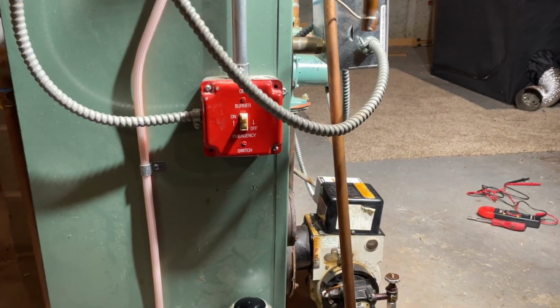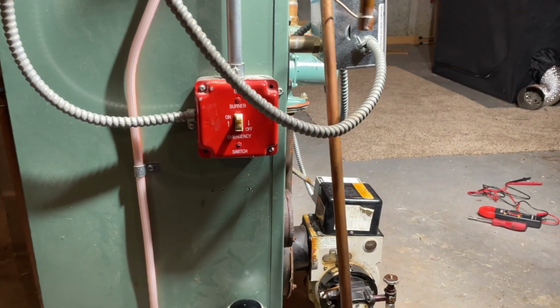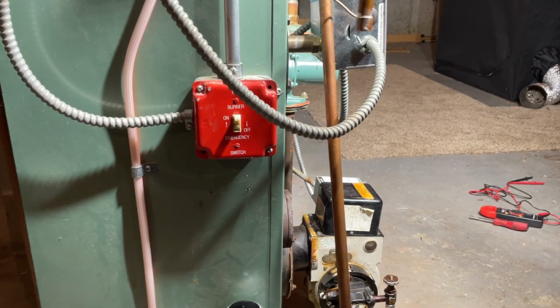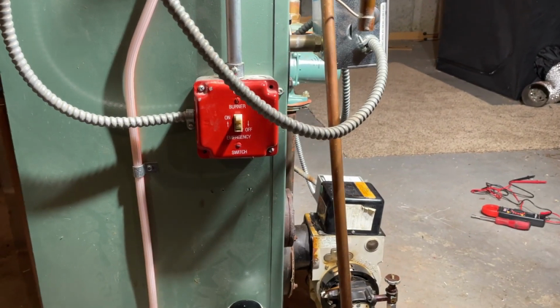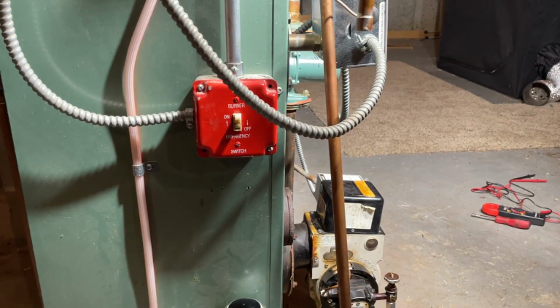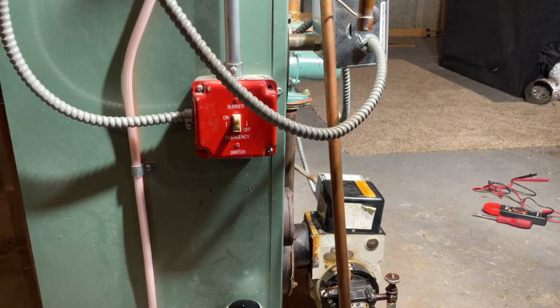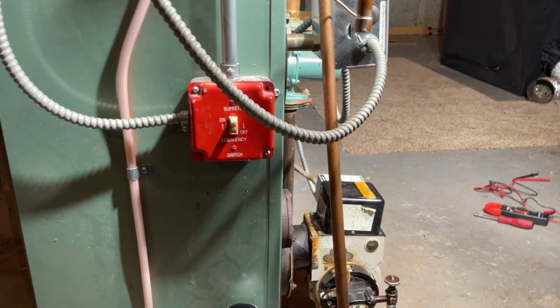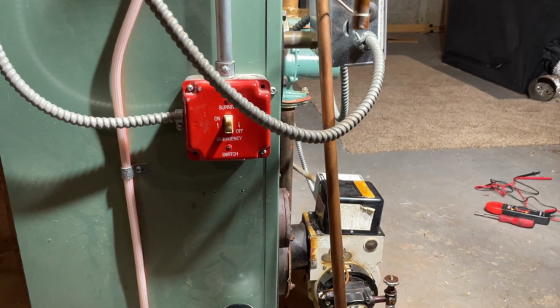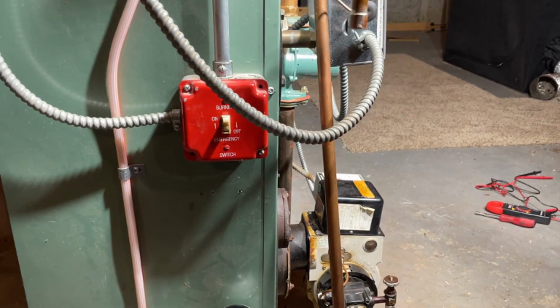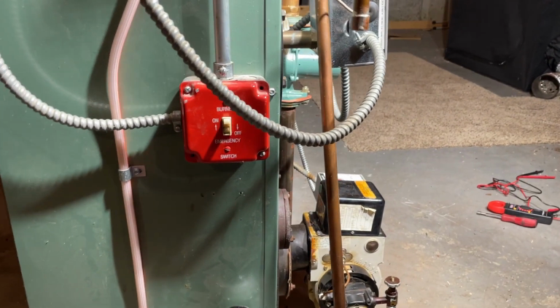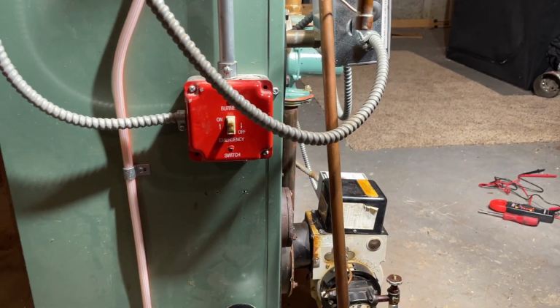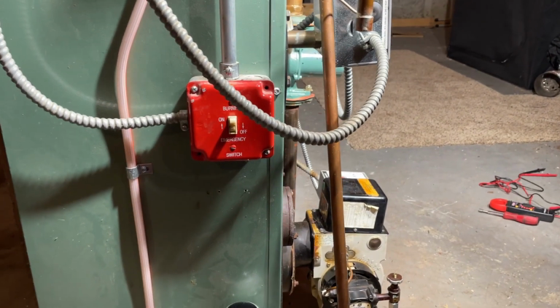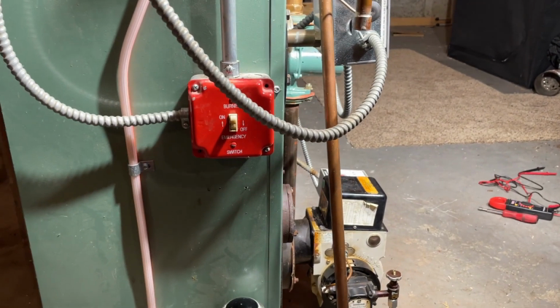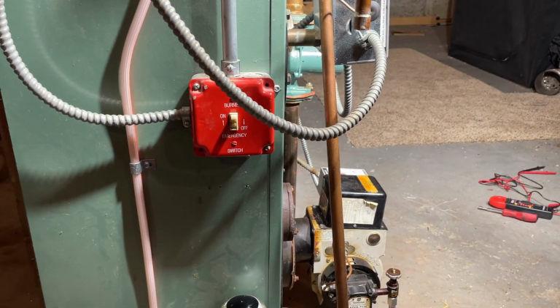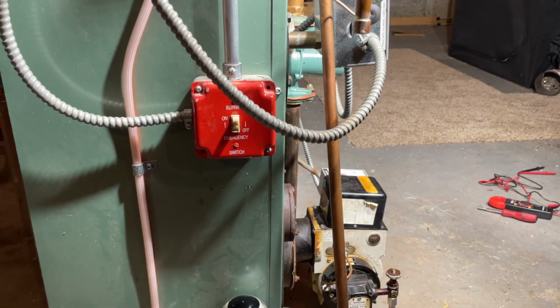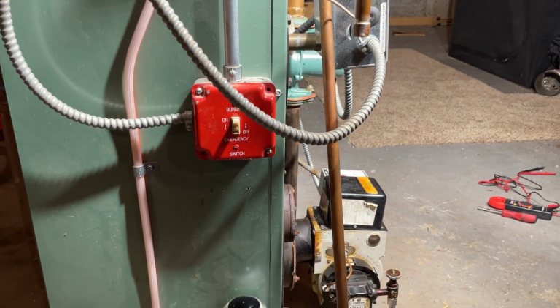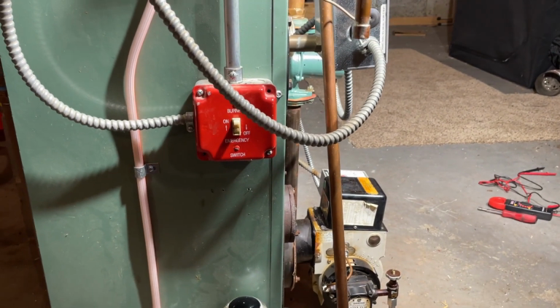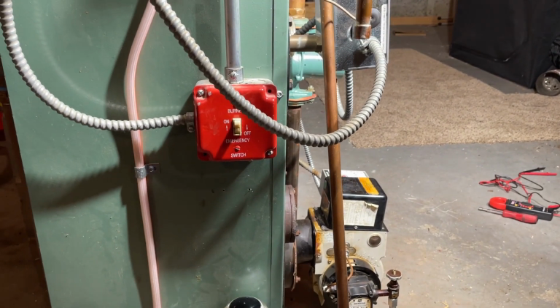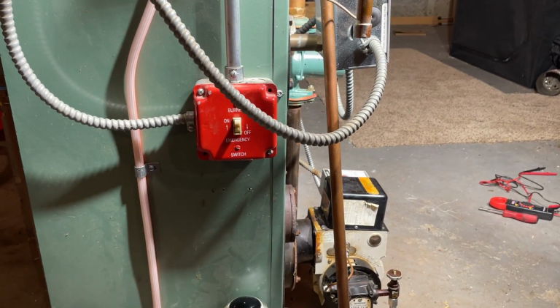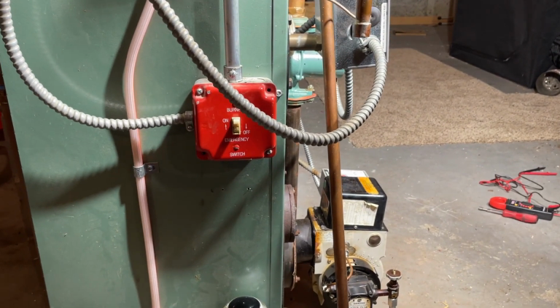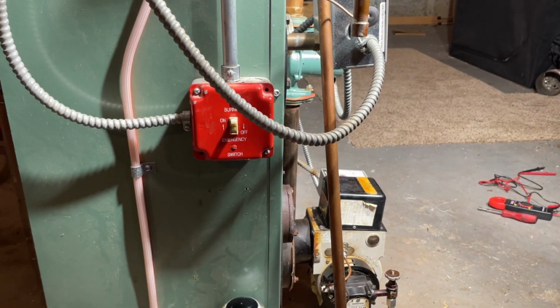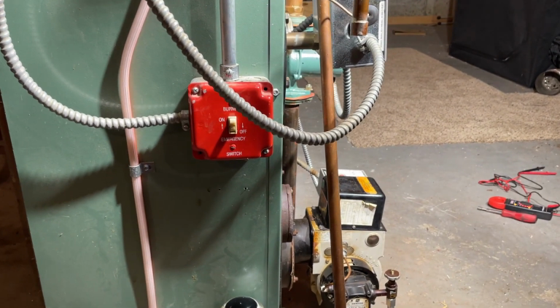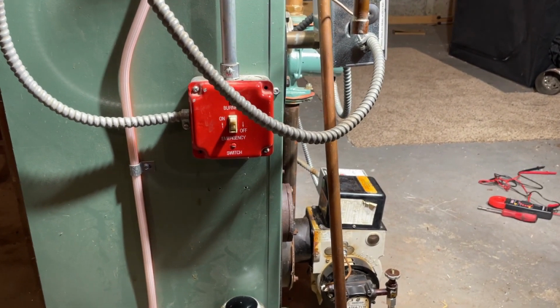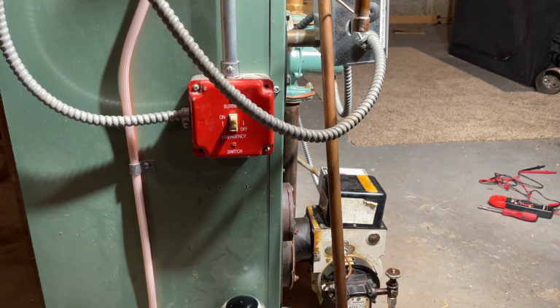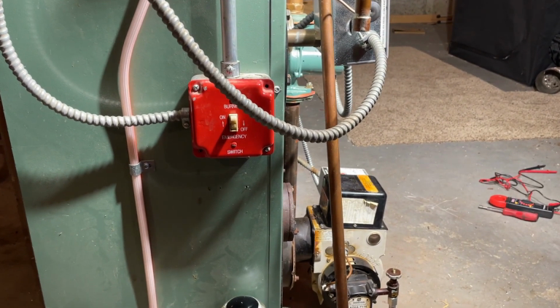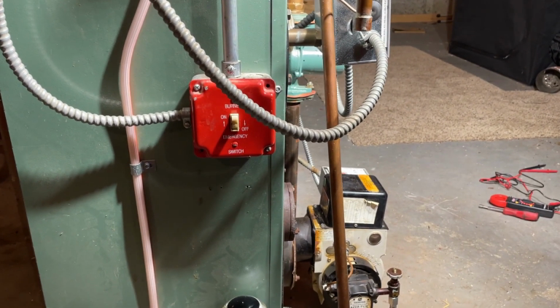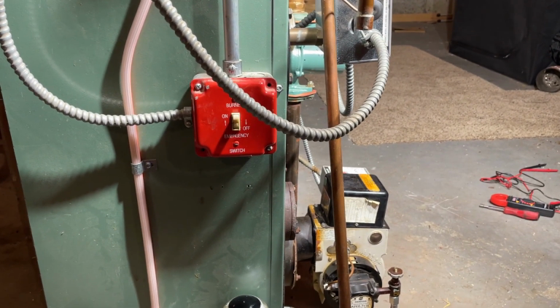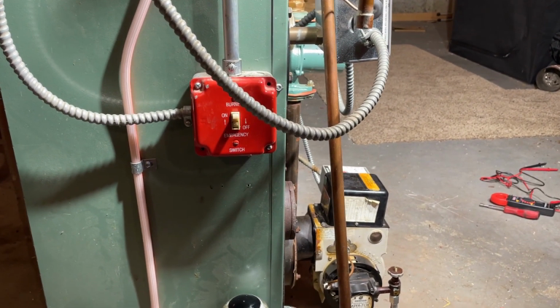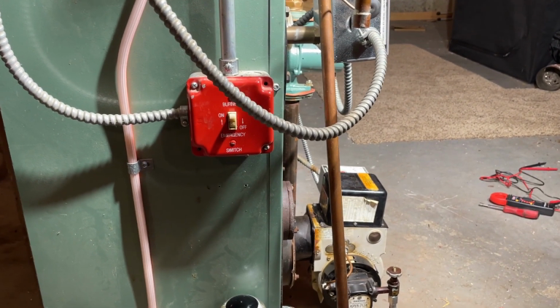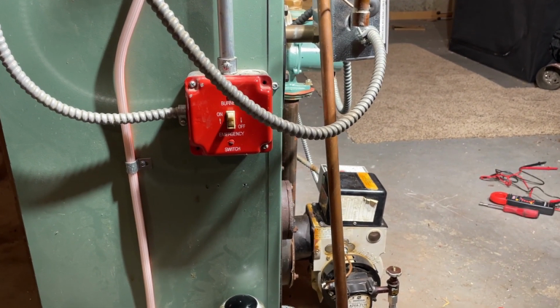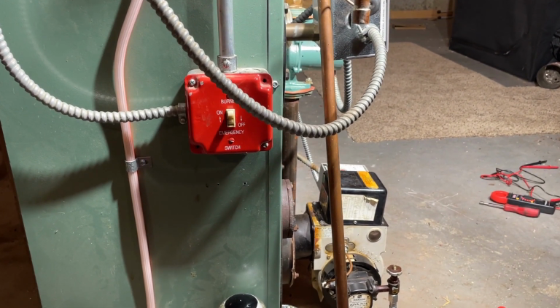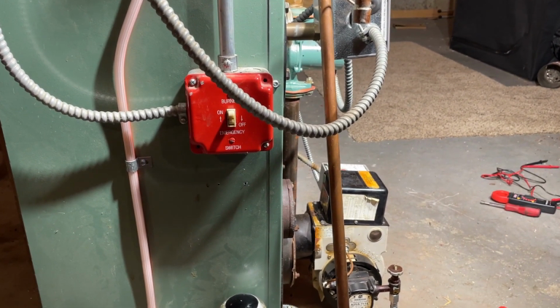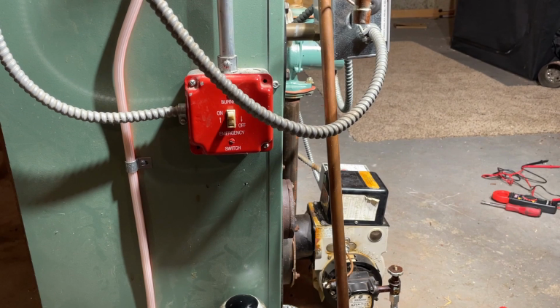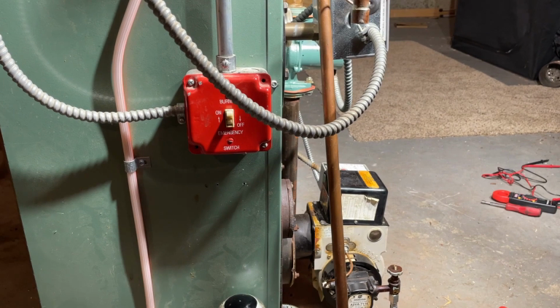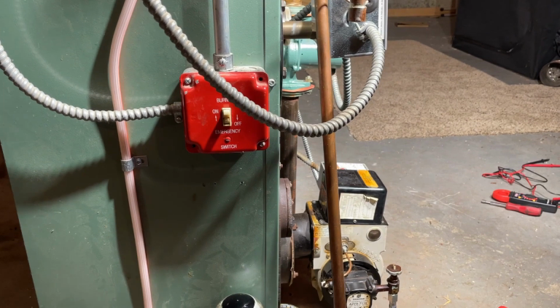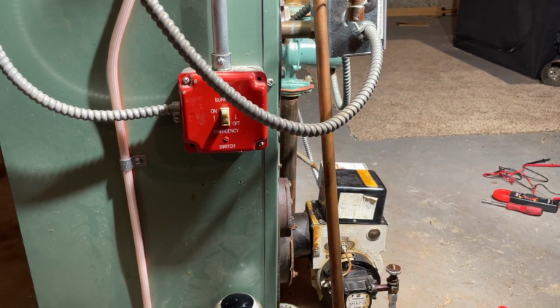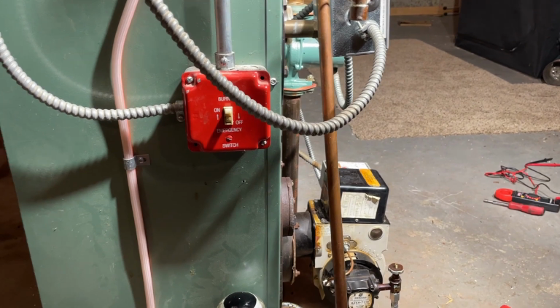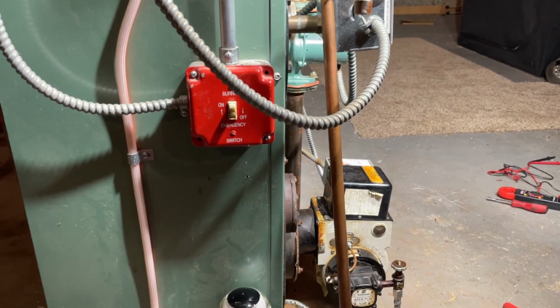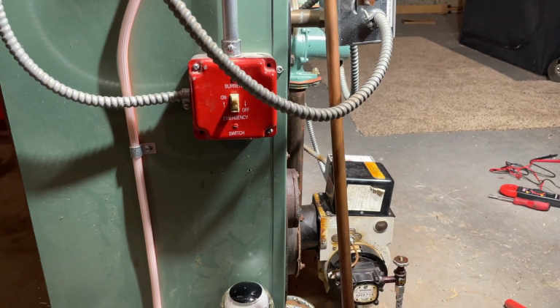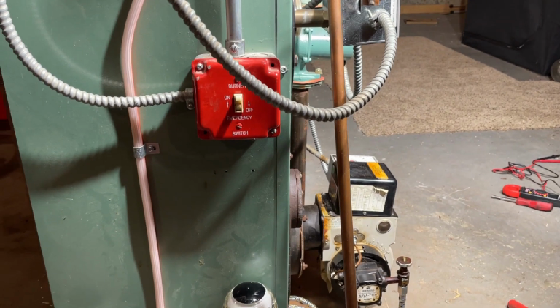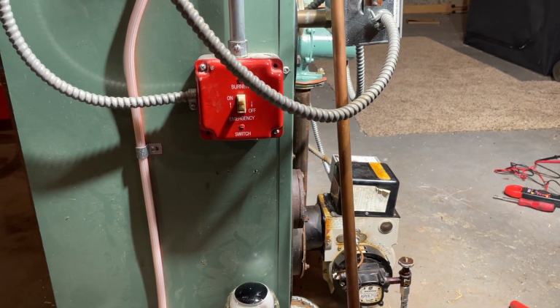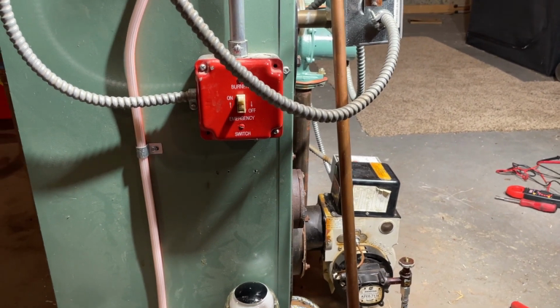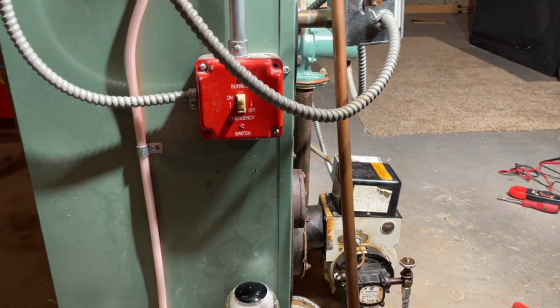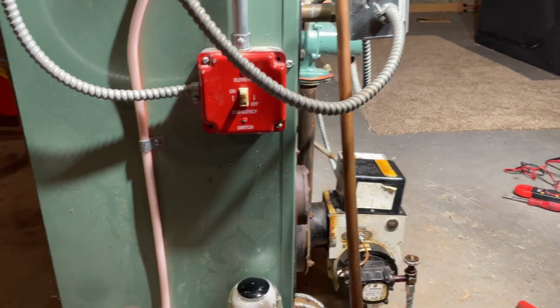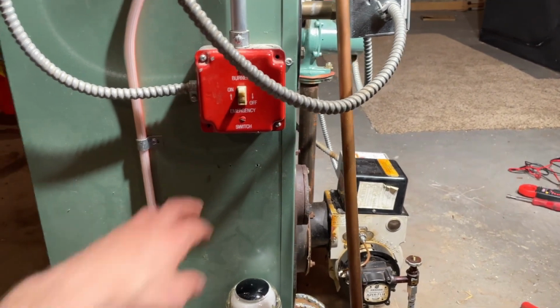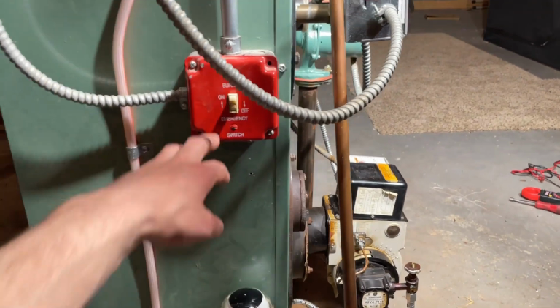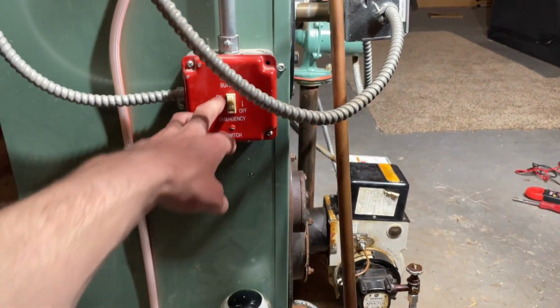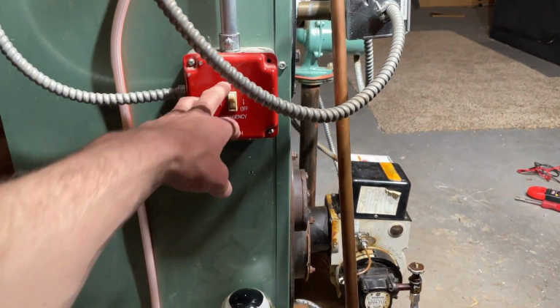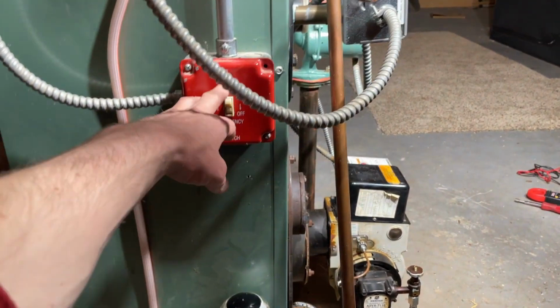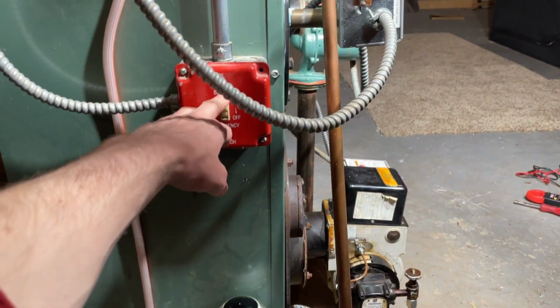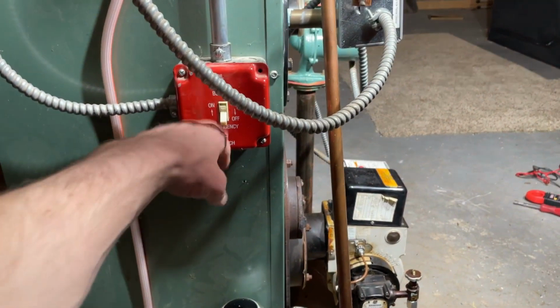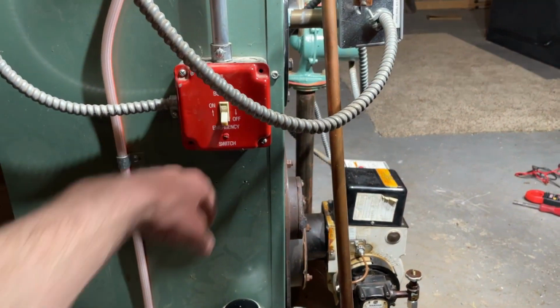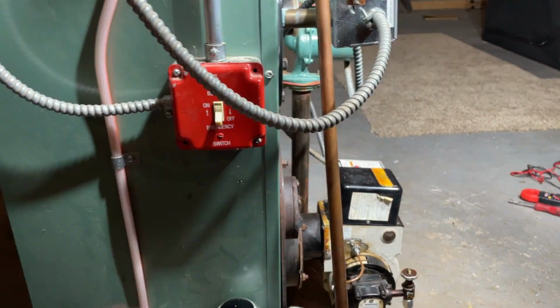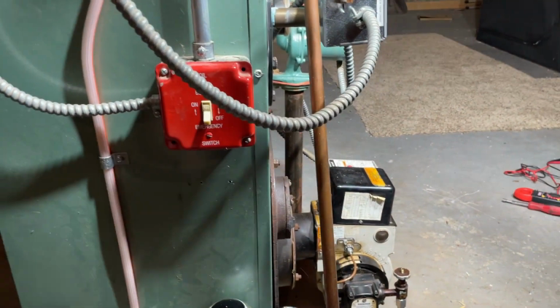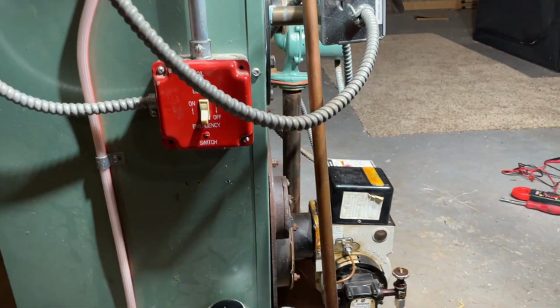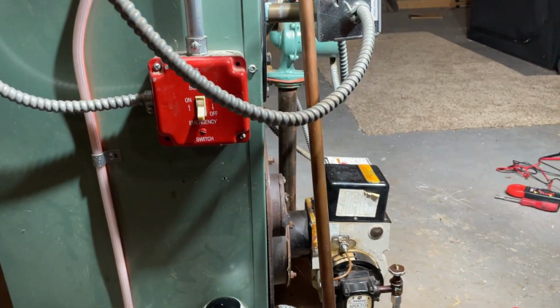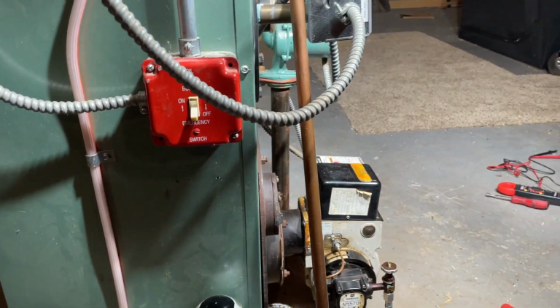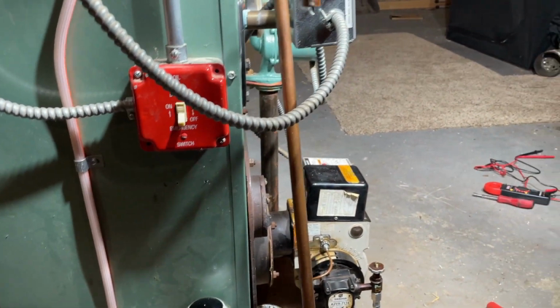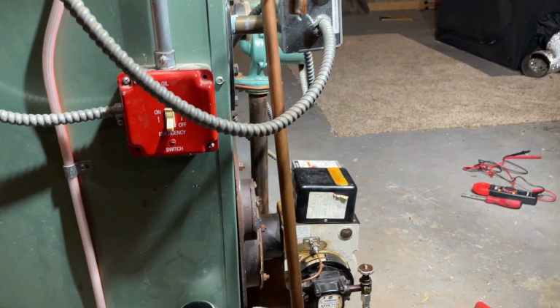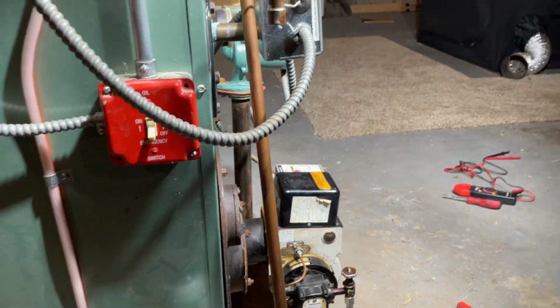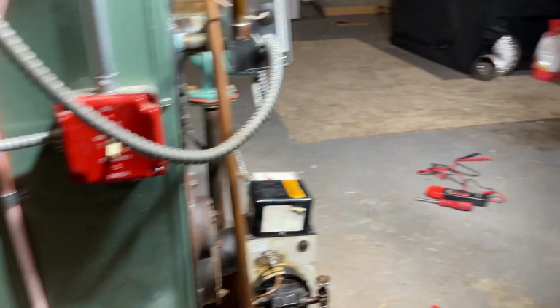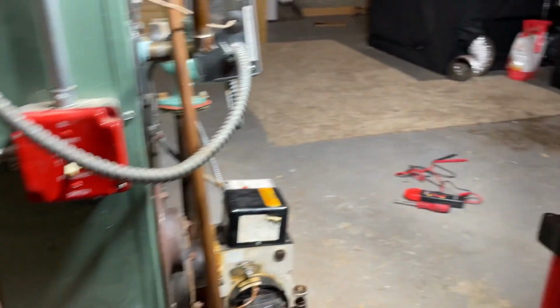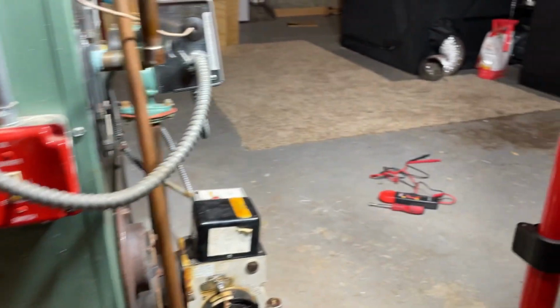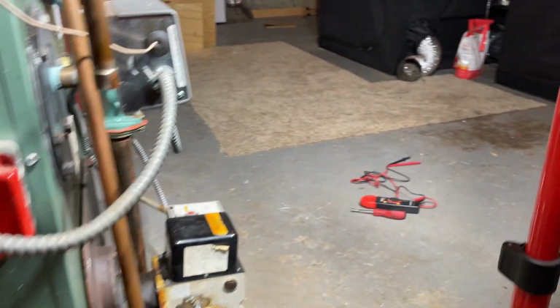All right, we're gonna take a look at the CAD cell and try to replace it today. Here we go. First step, power to the boiler off.